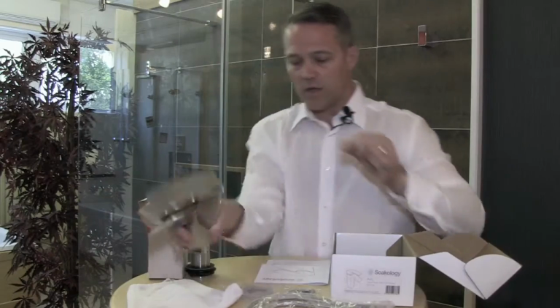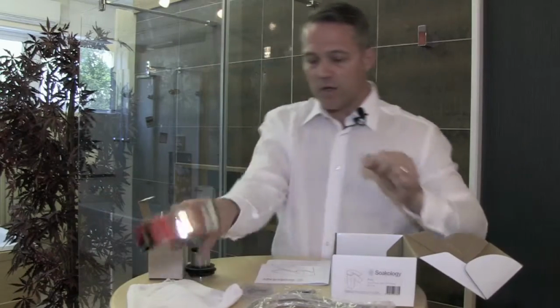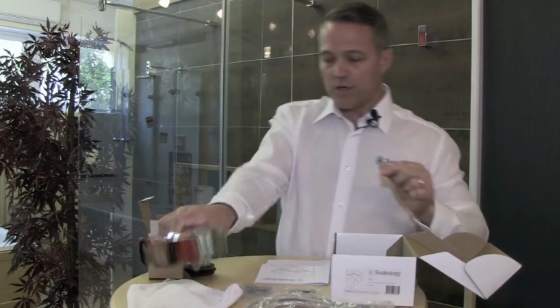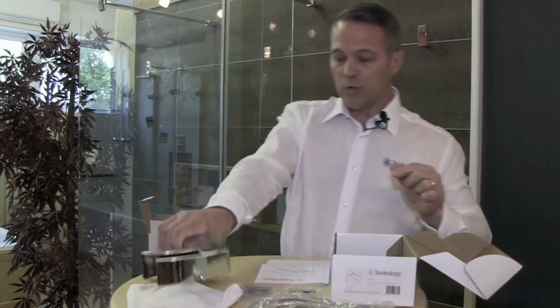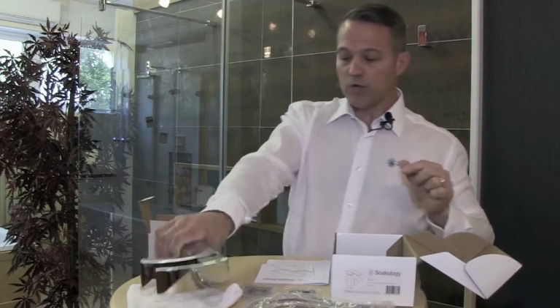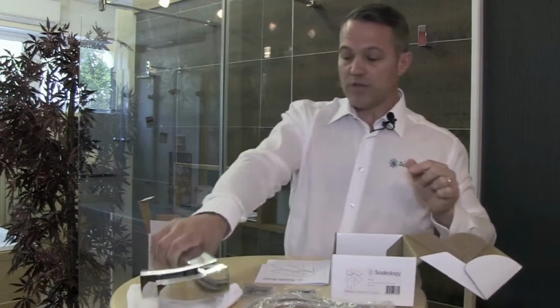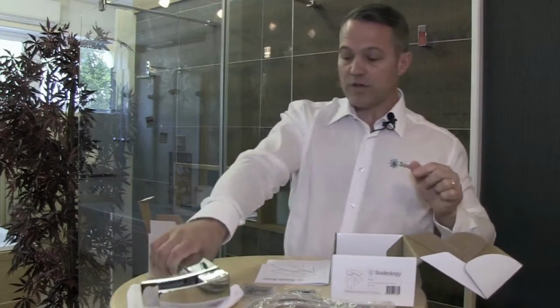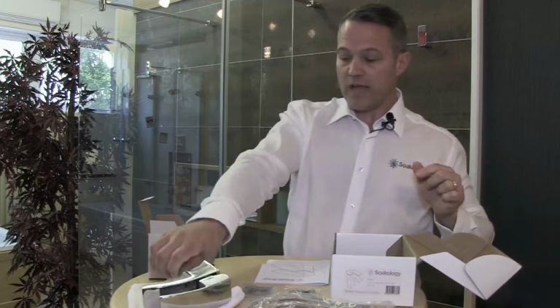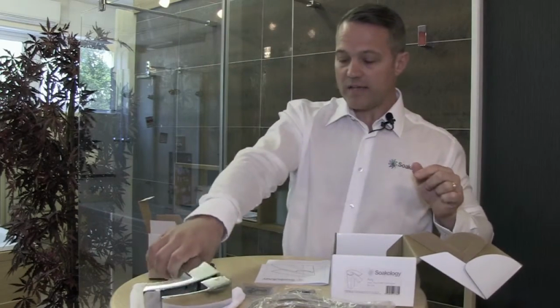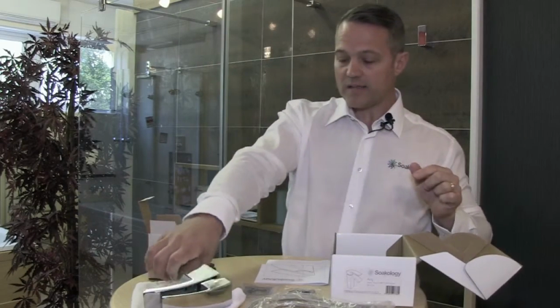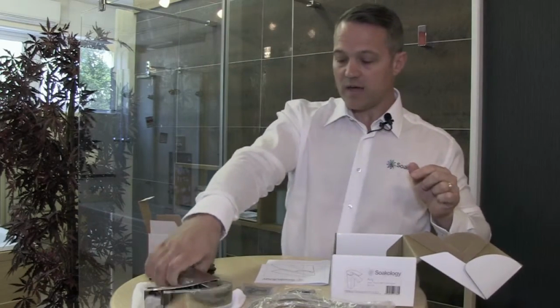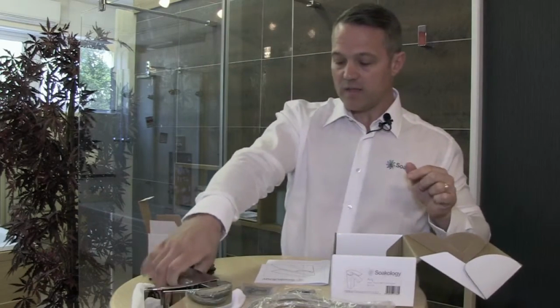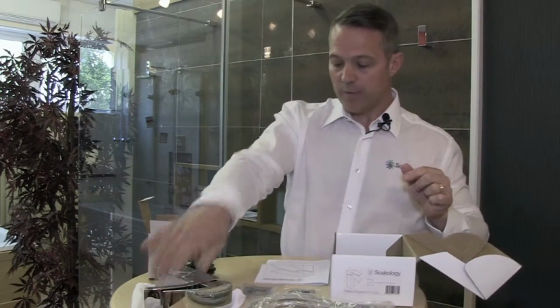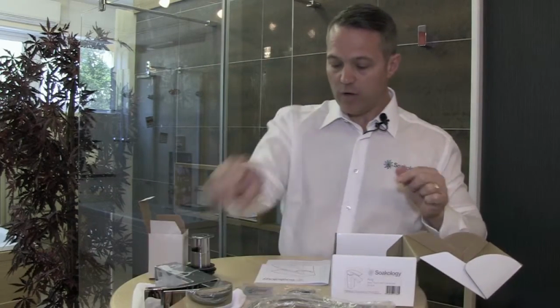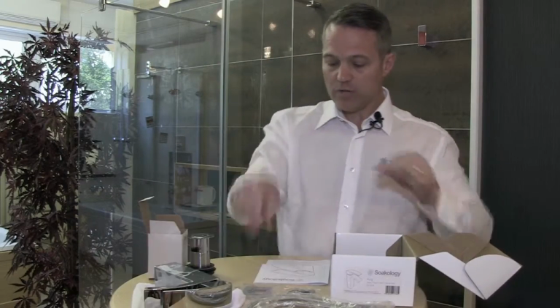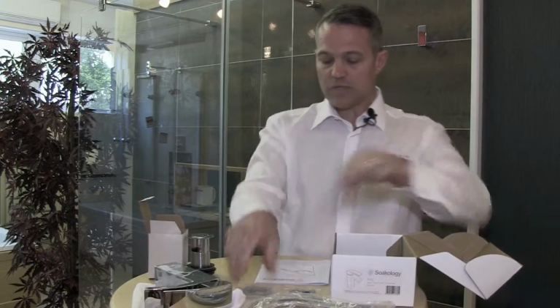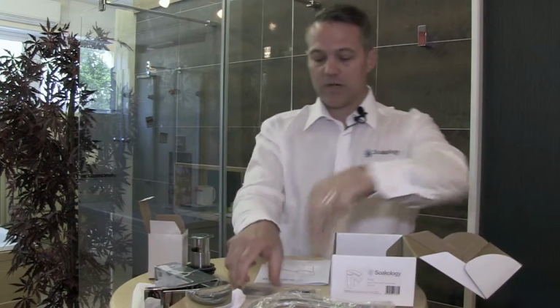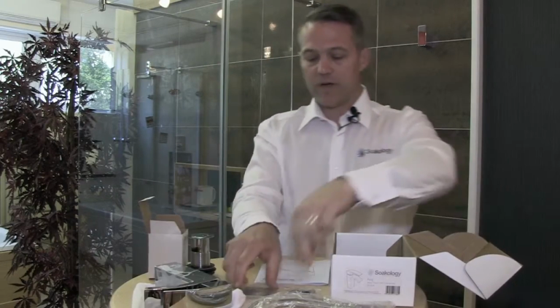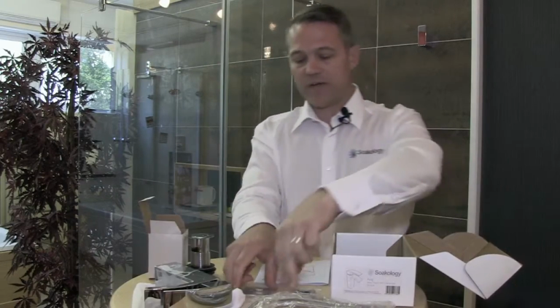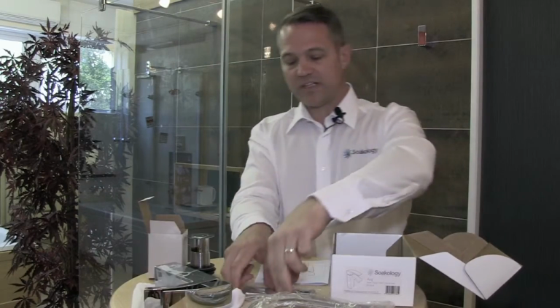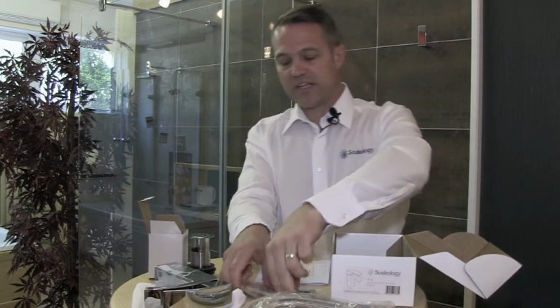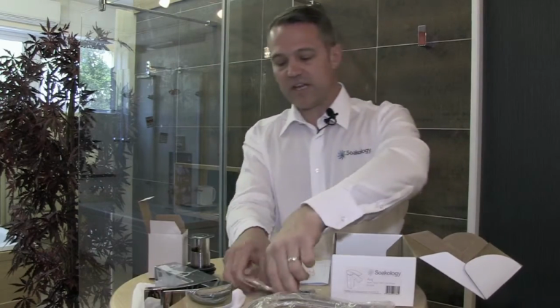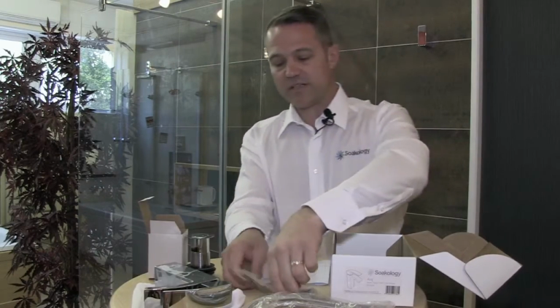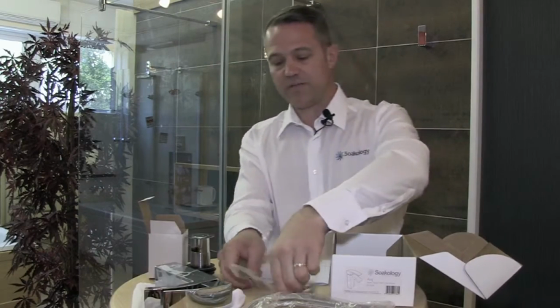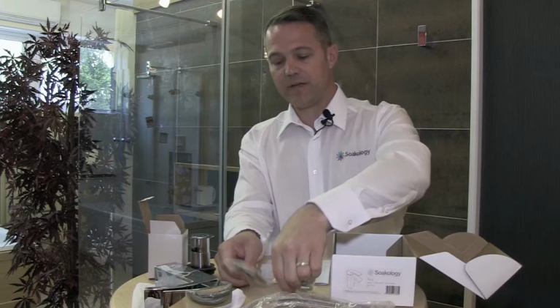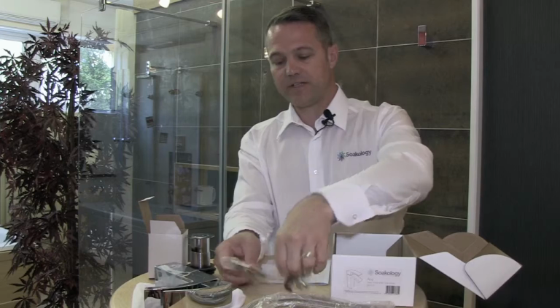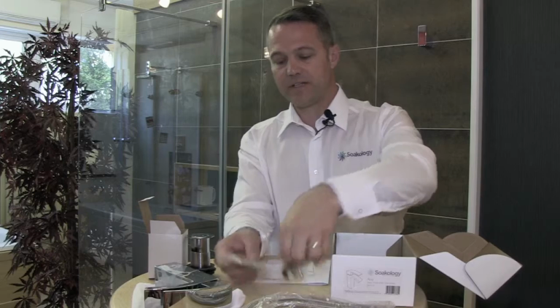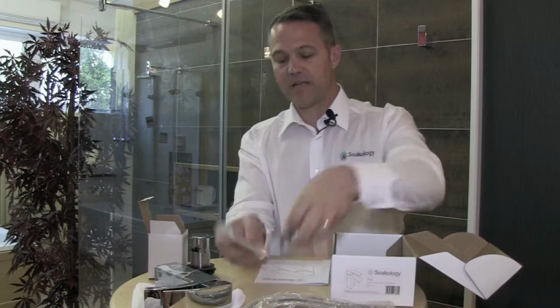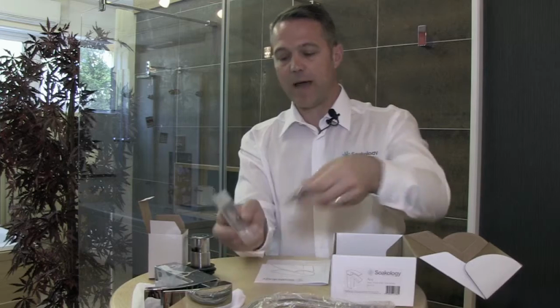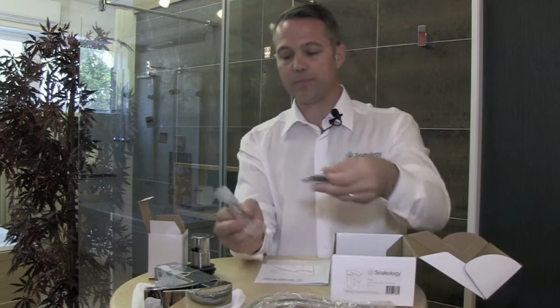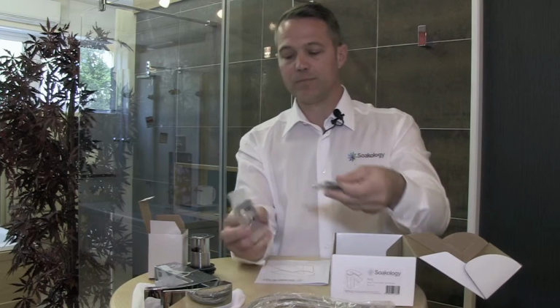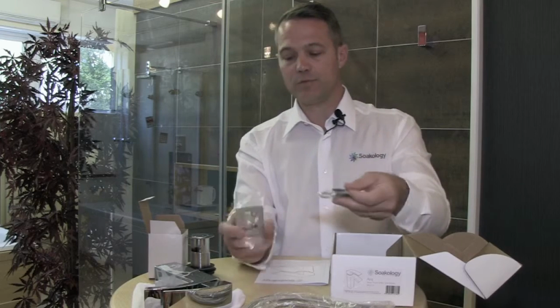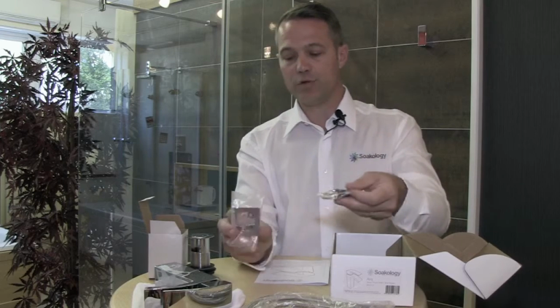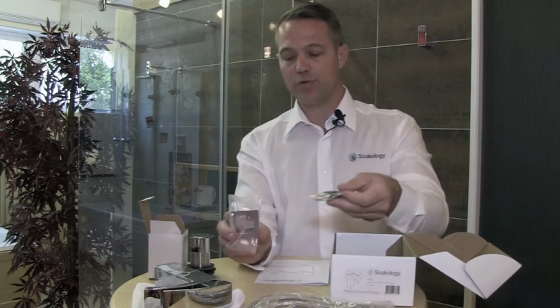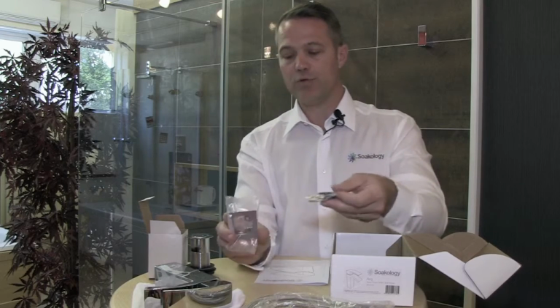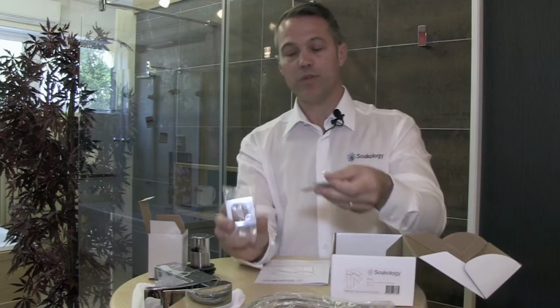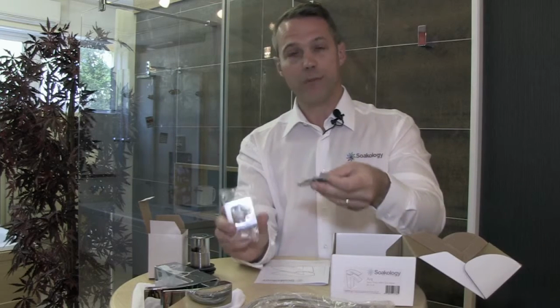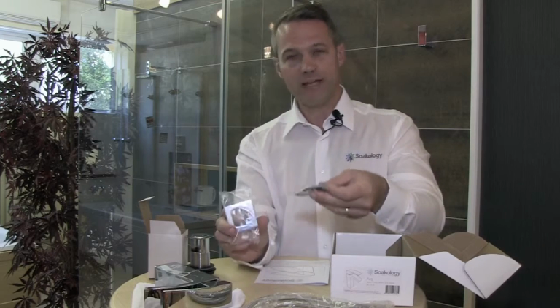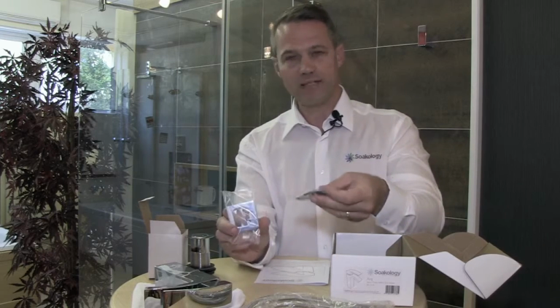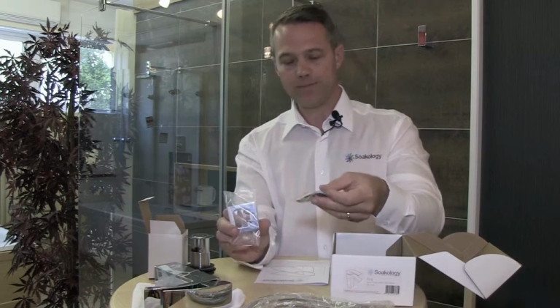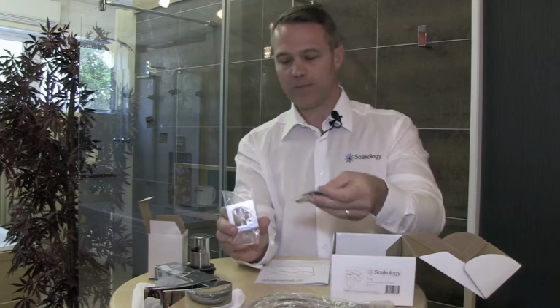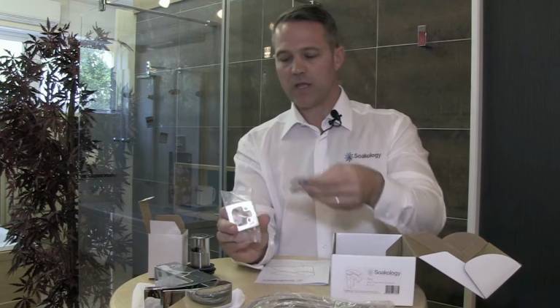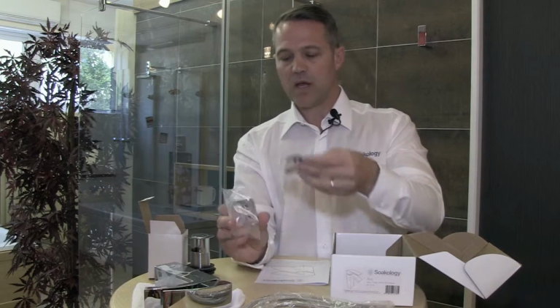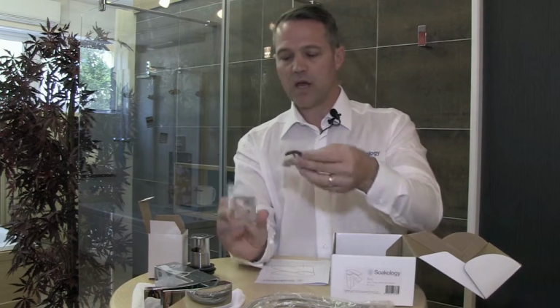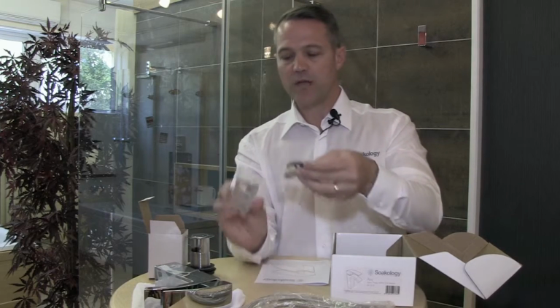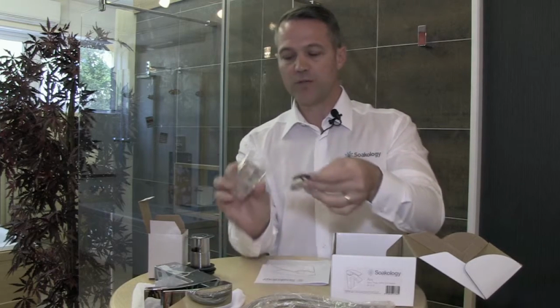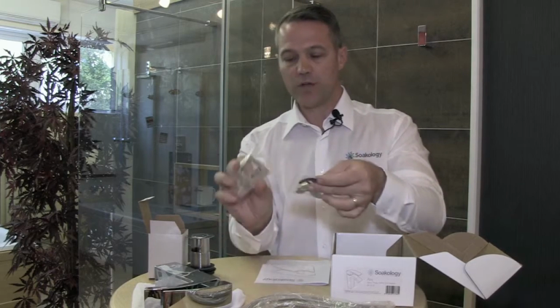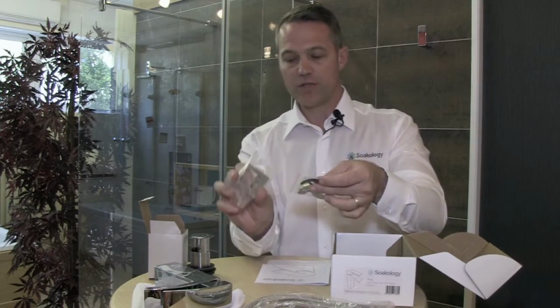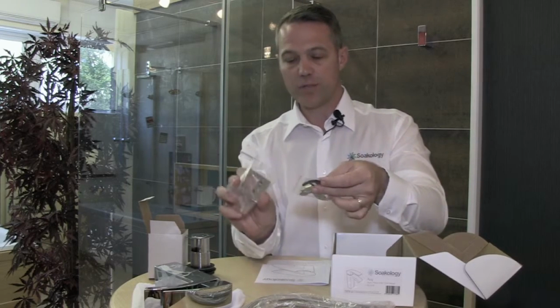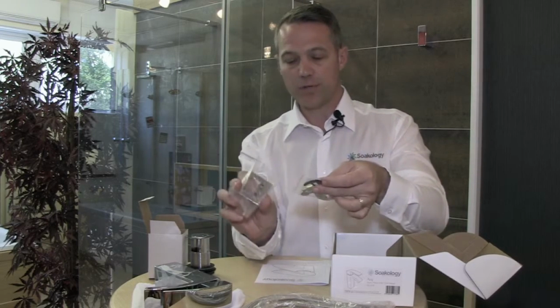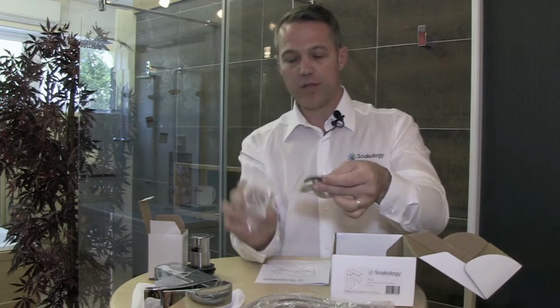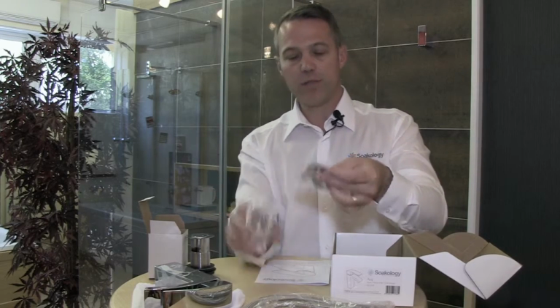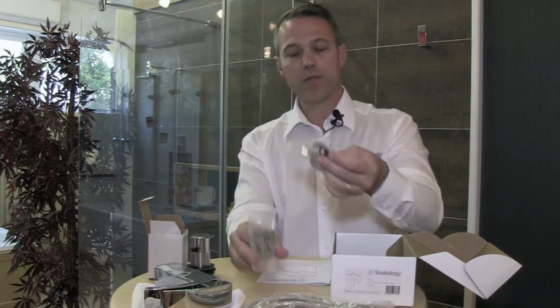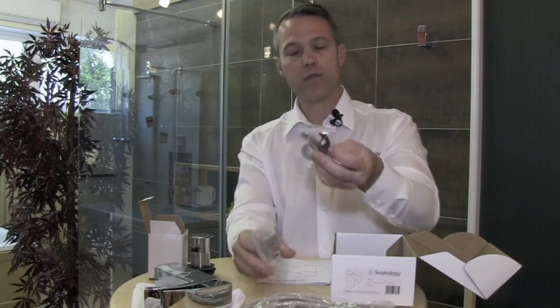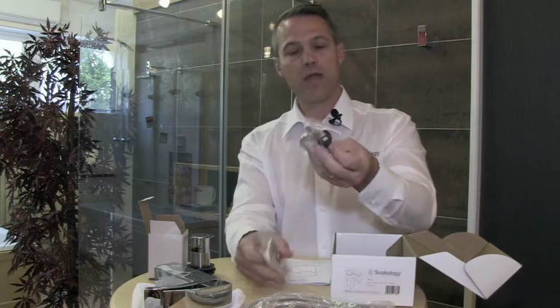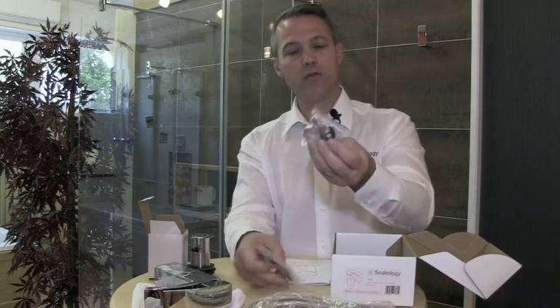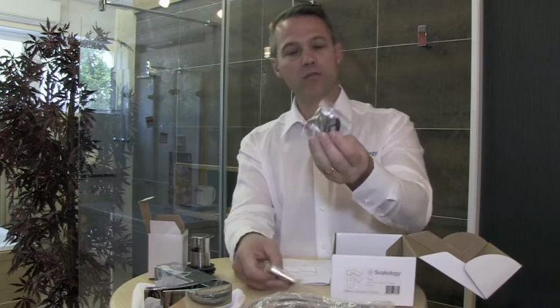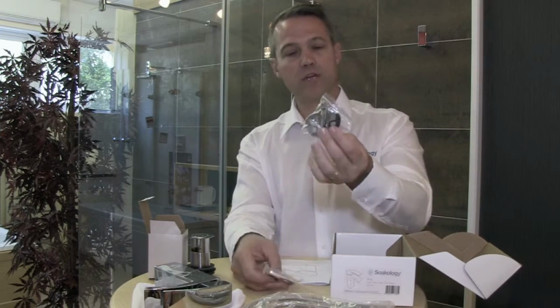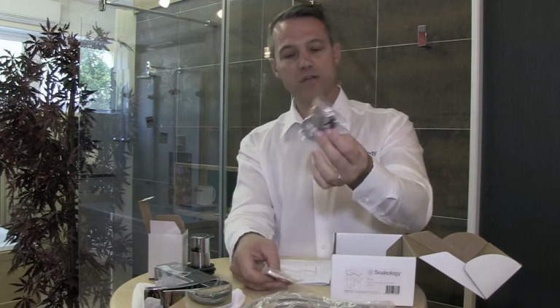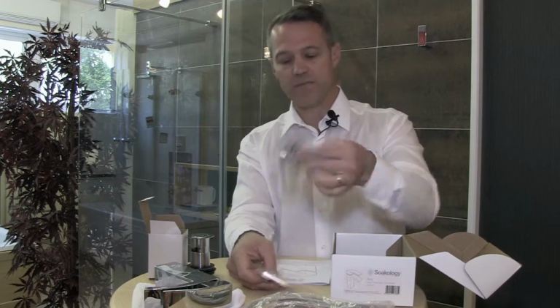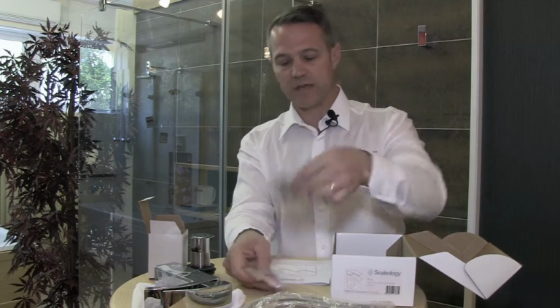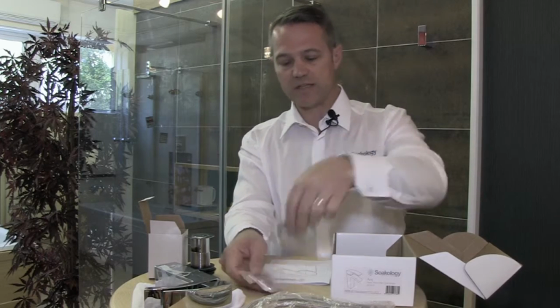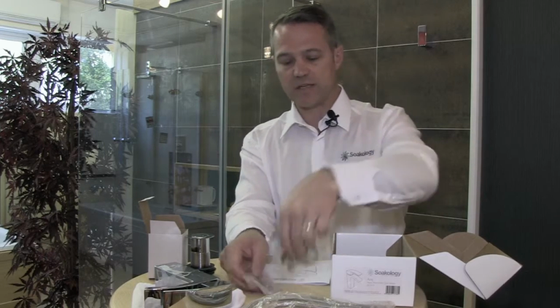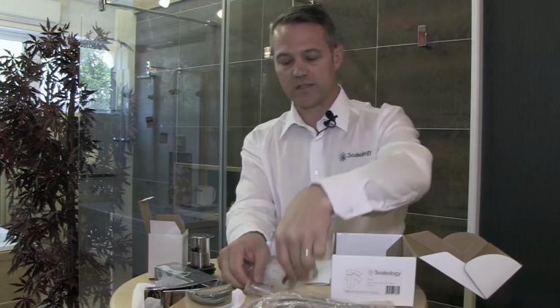You also get inside the box a fixing kit to fix the tap to the basin. You'll notice a plinth and also the fixings.